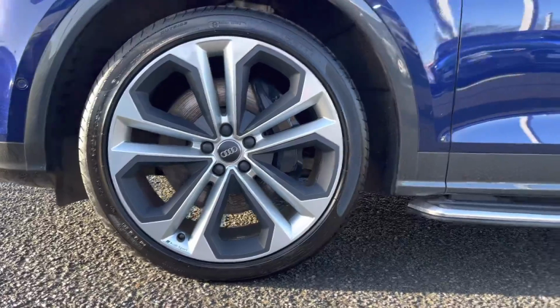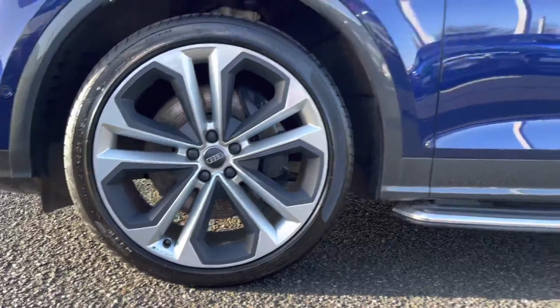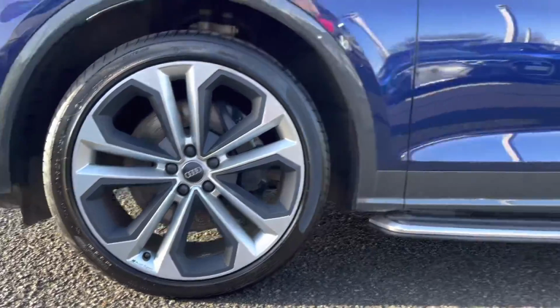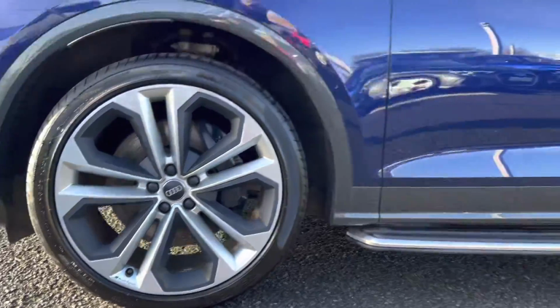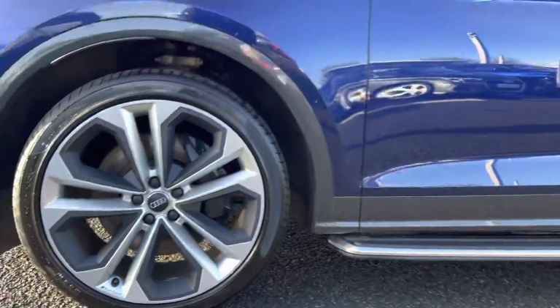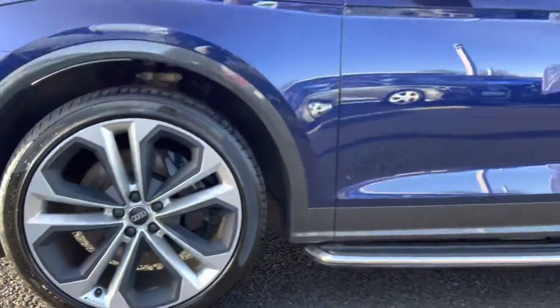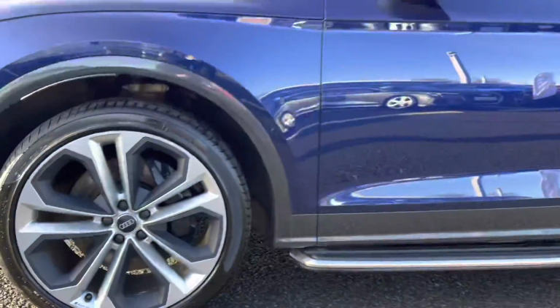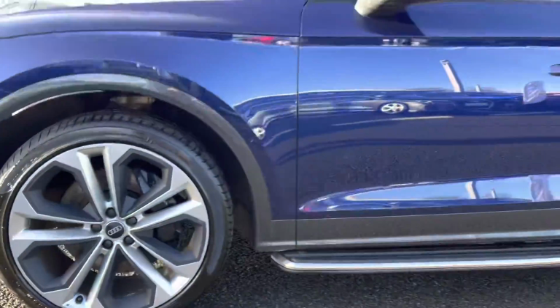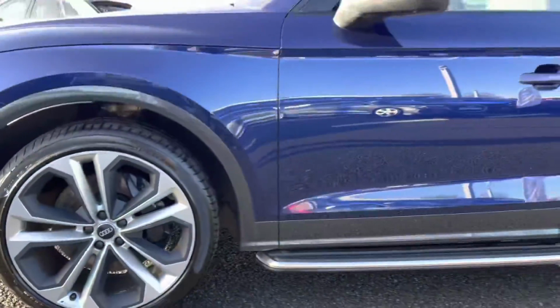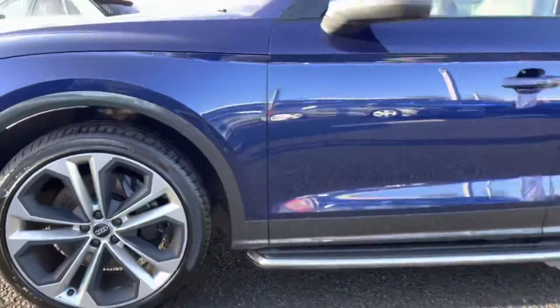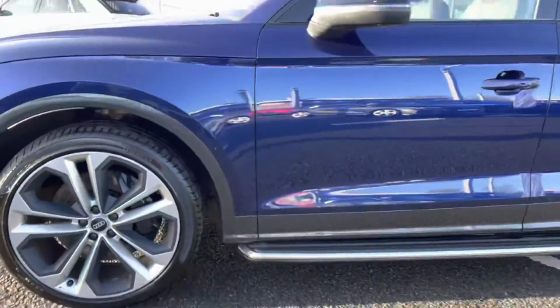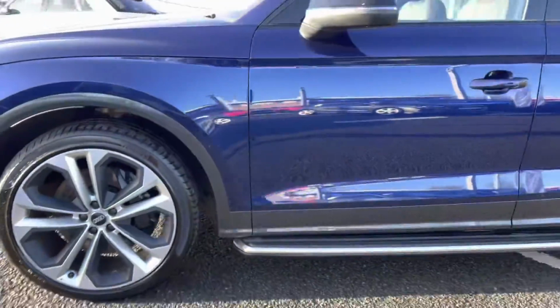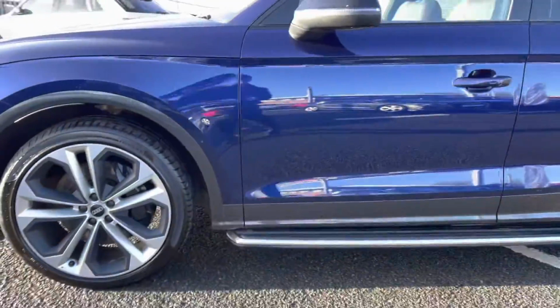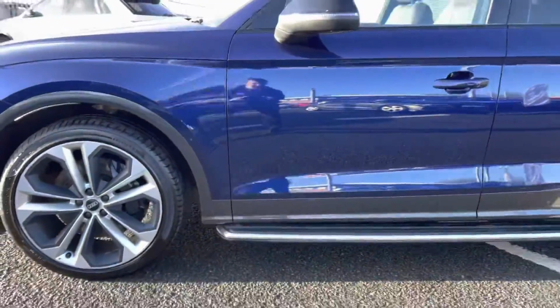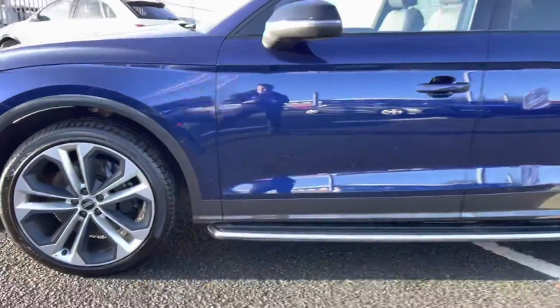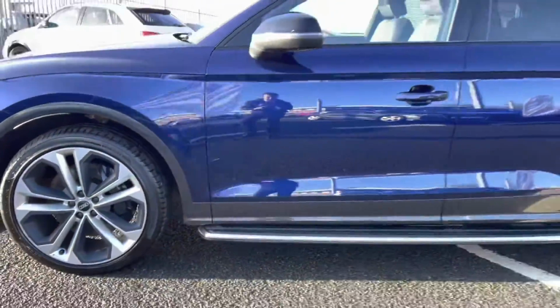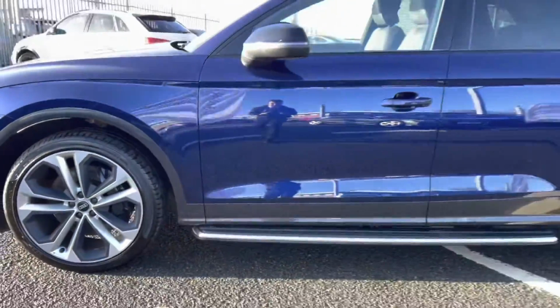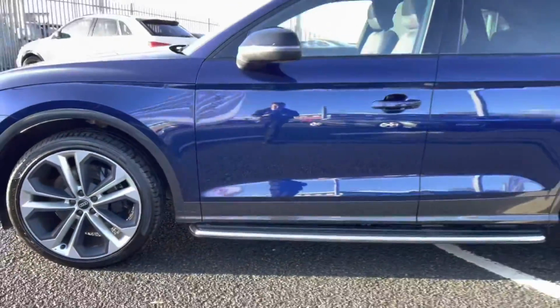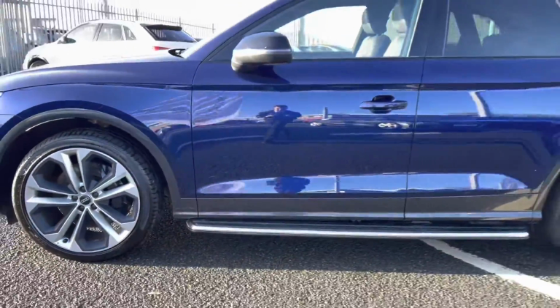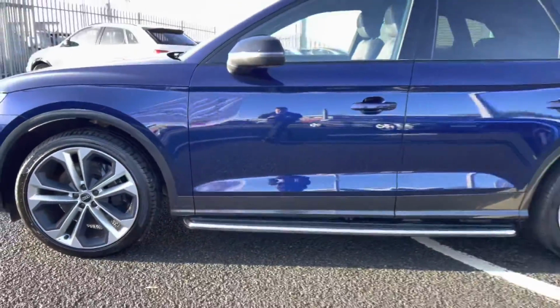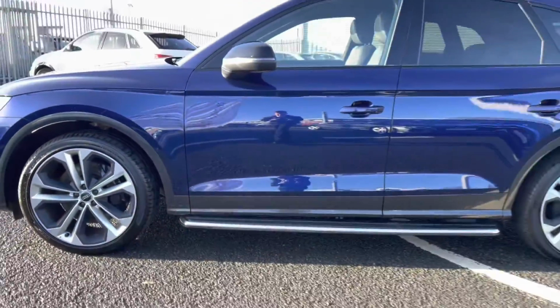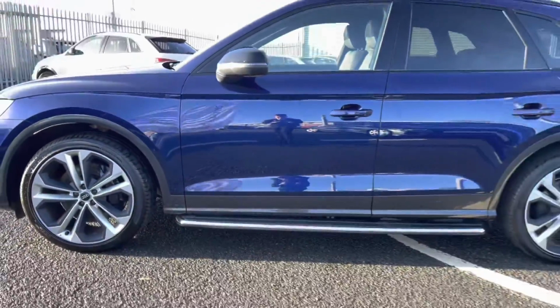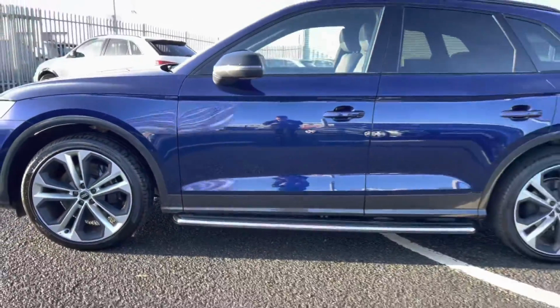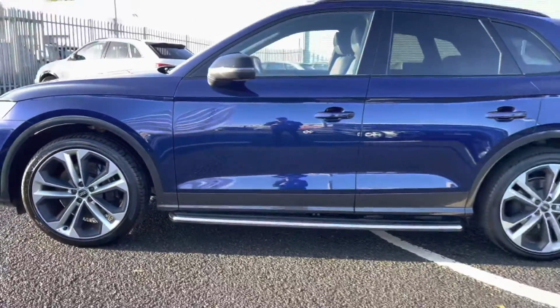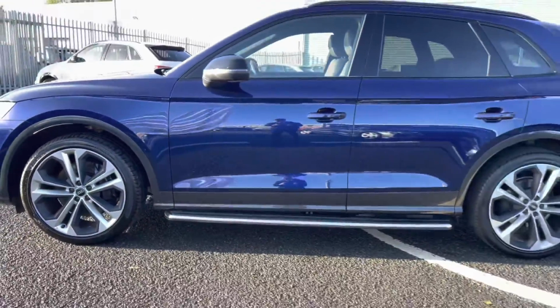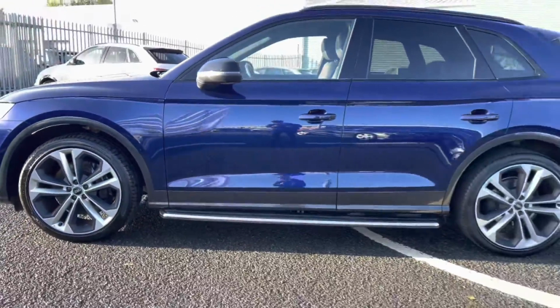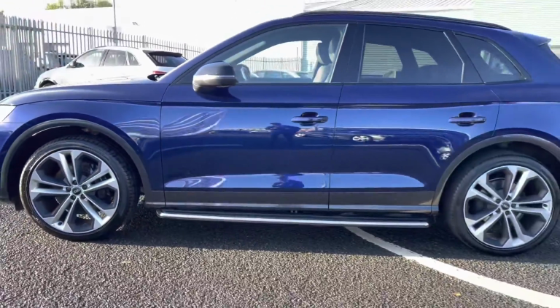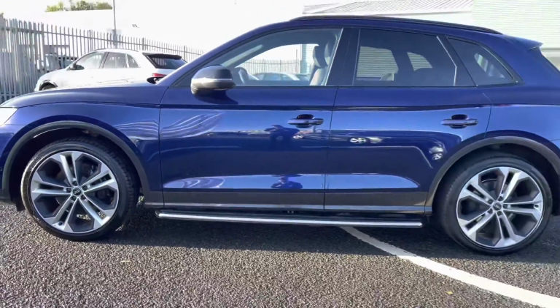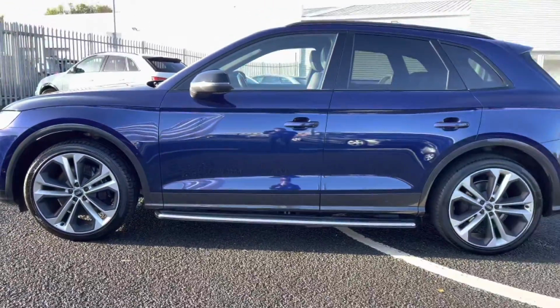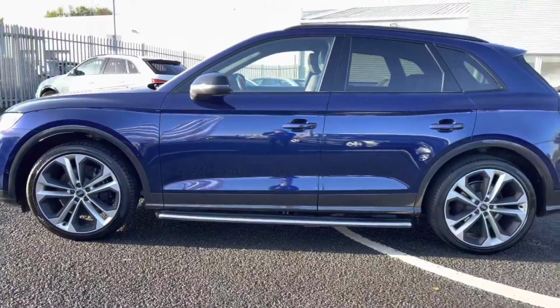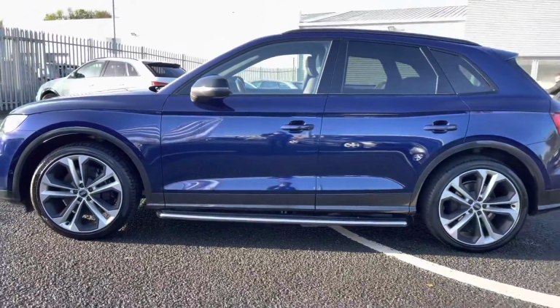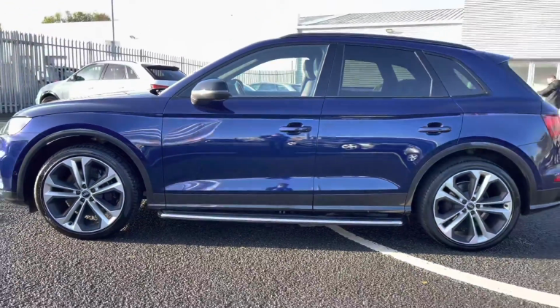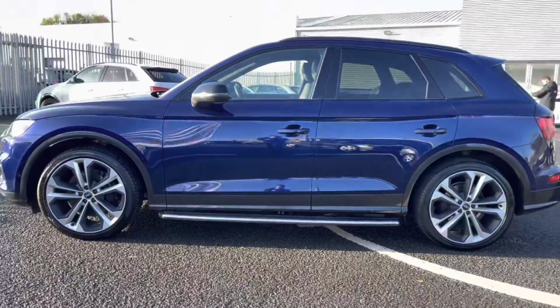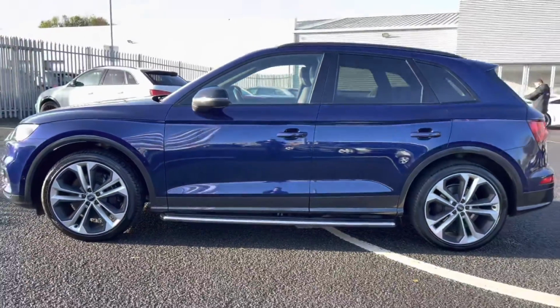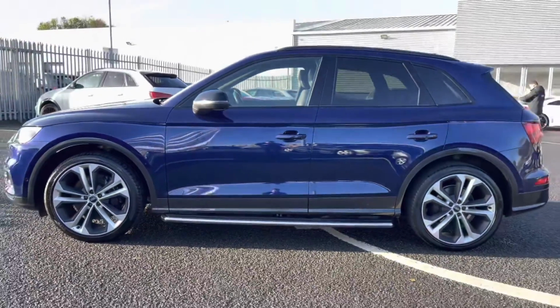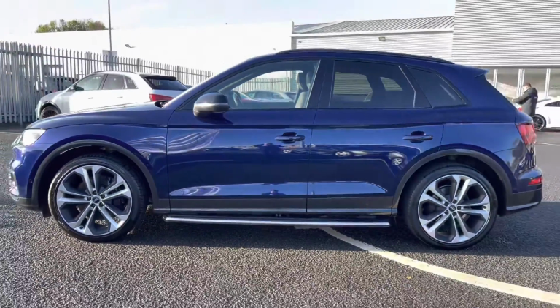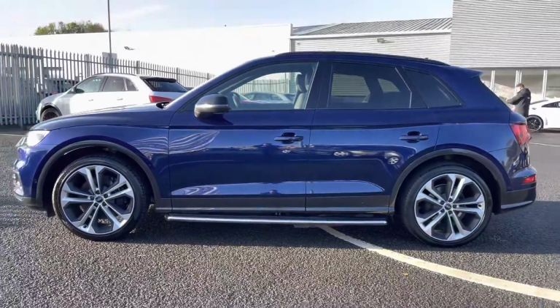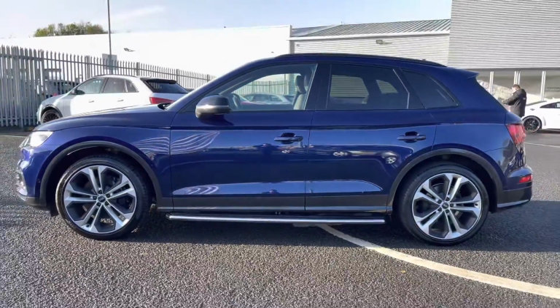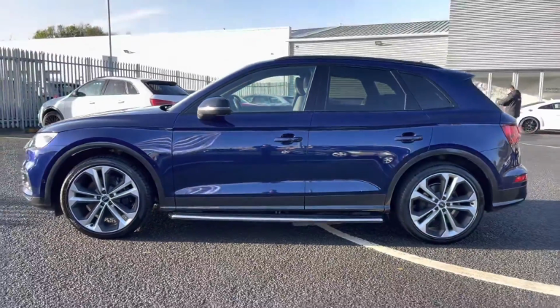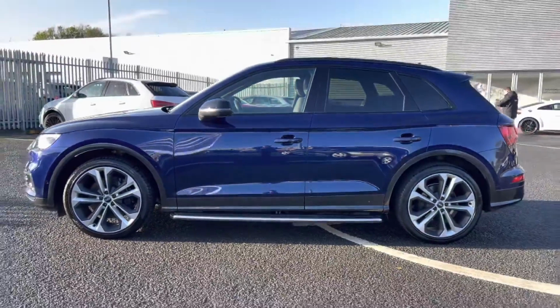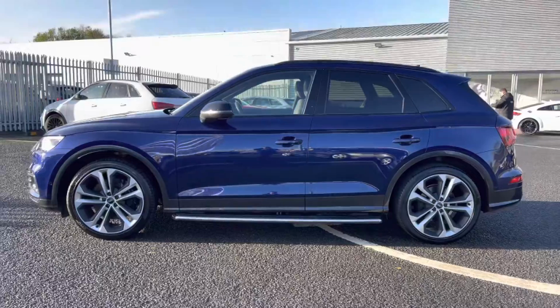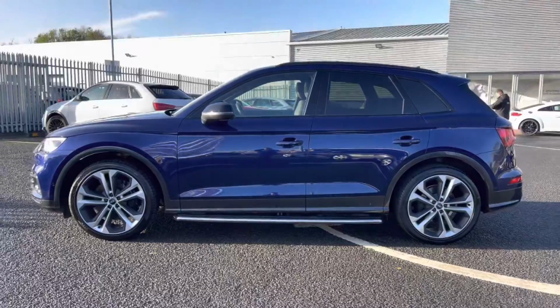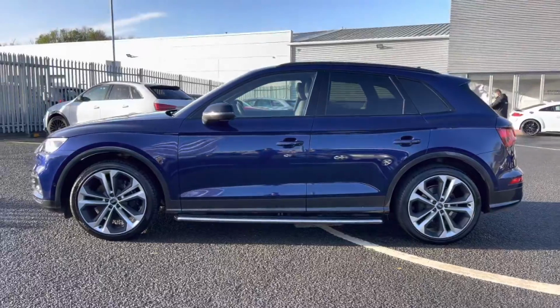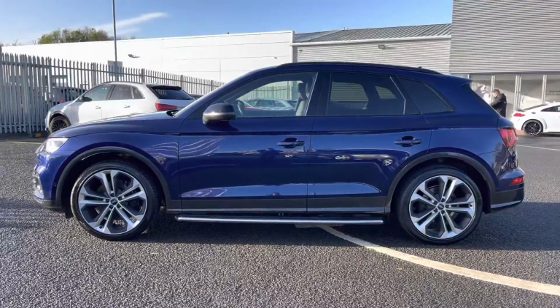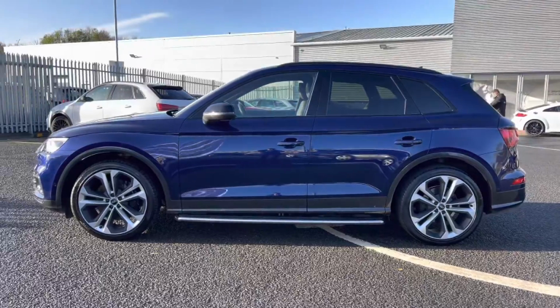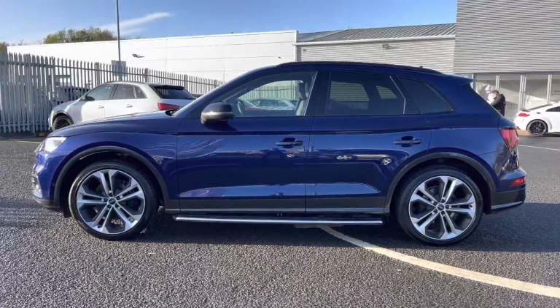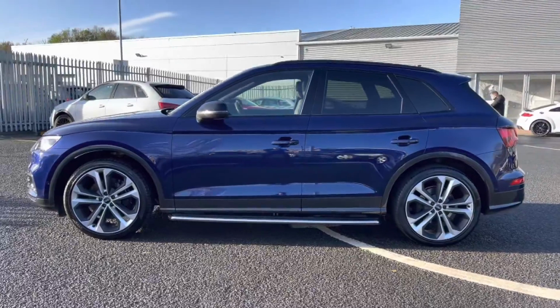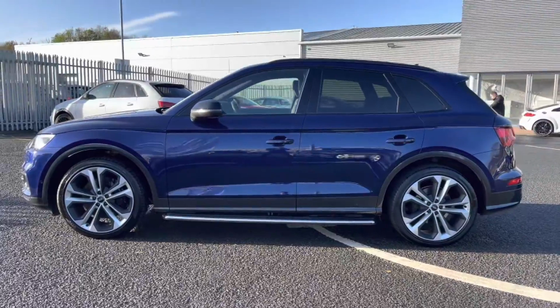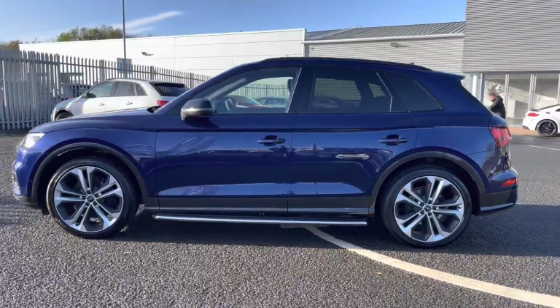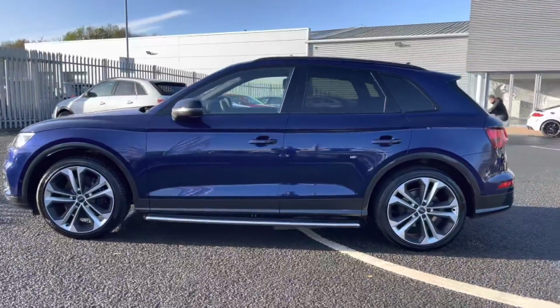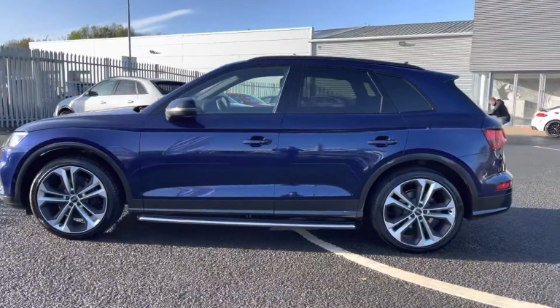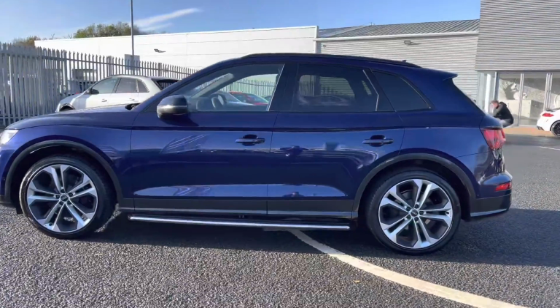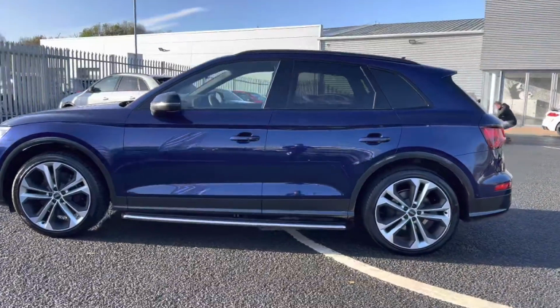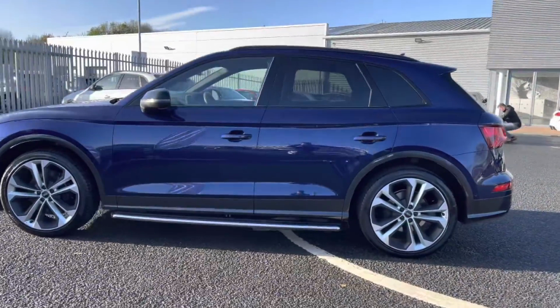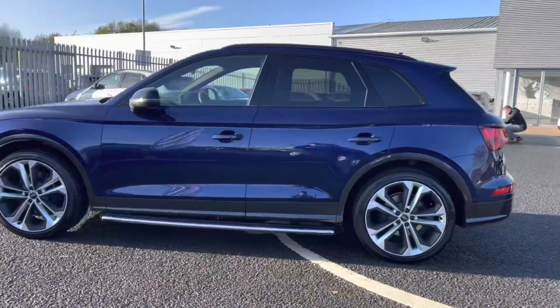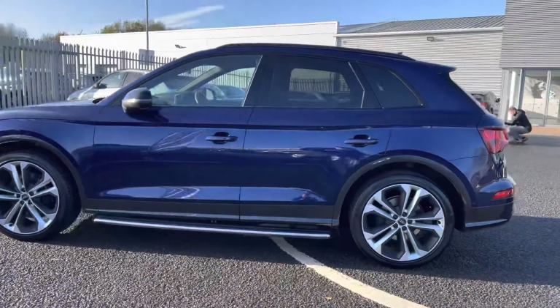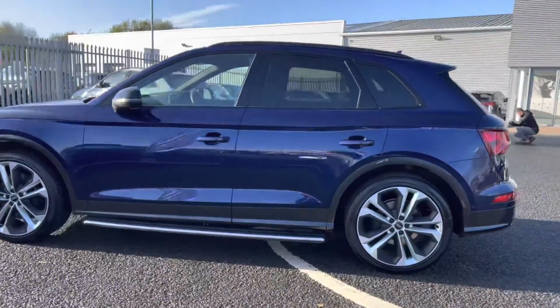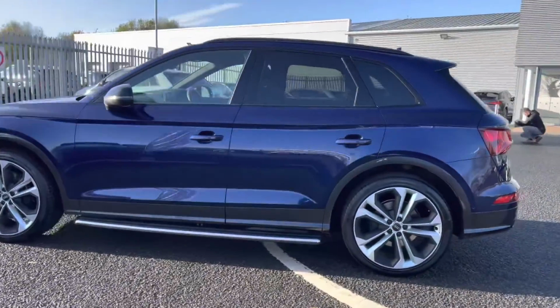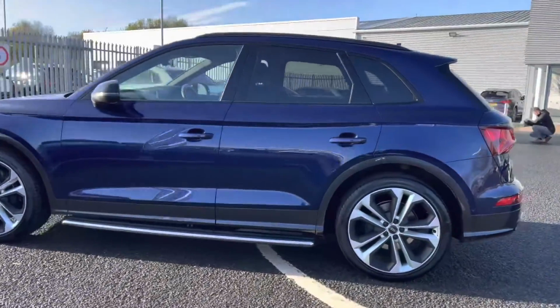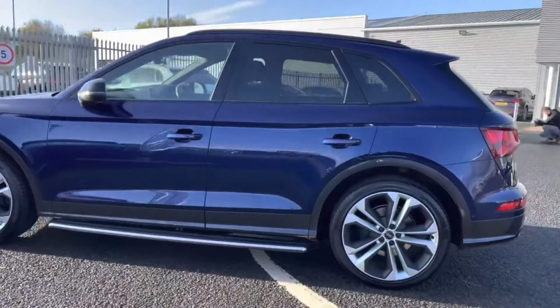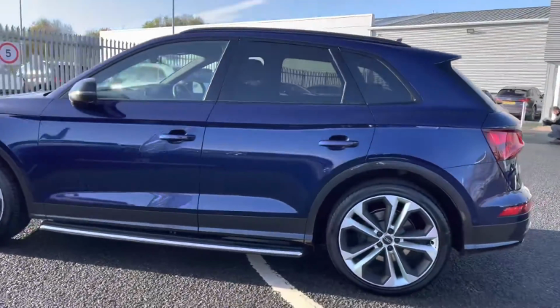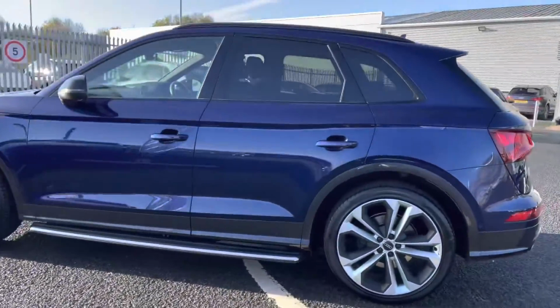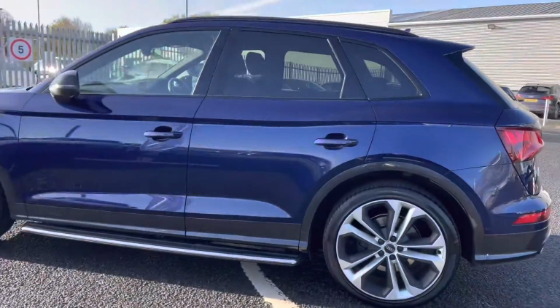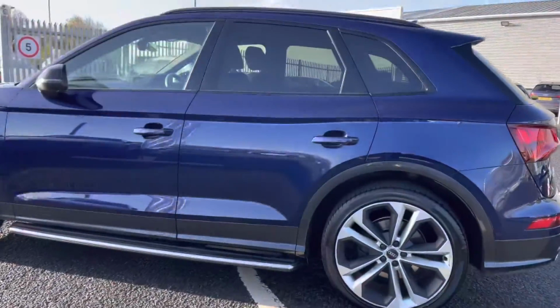You also have your side steps, rear privacy glass, and roof rails as well.